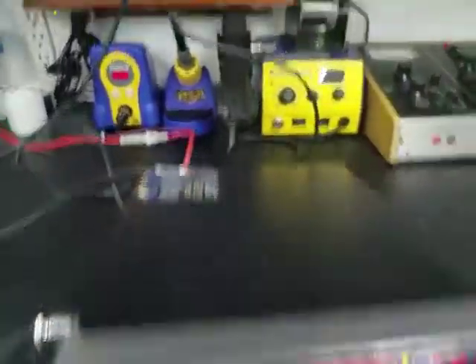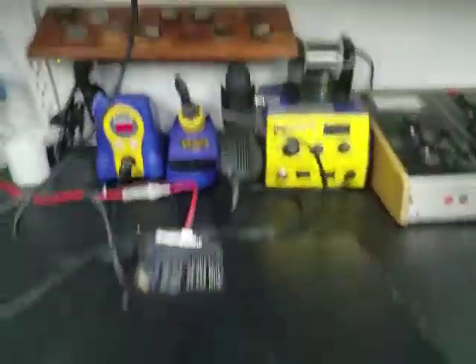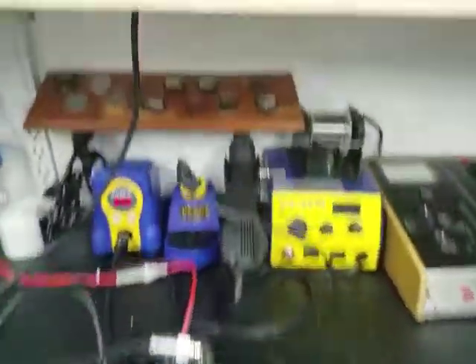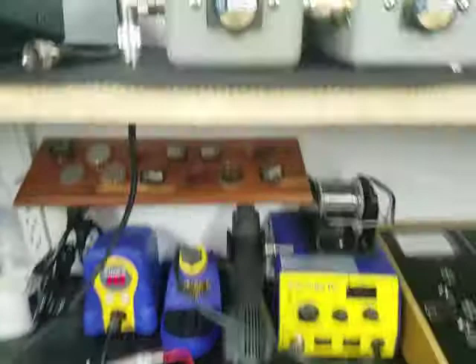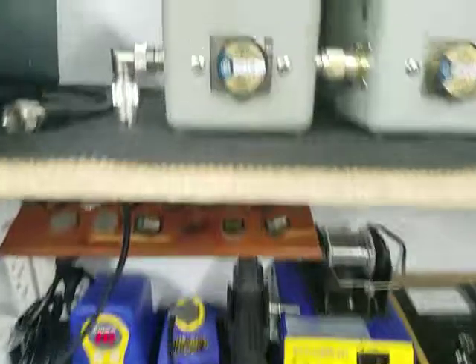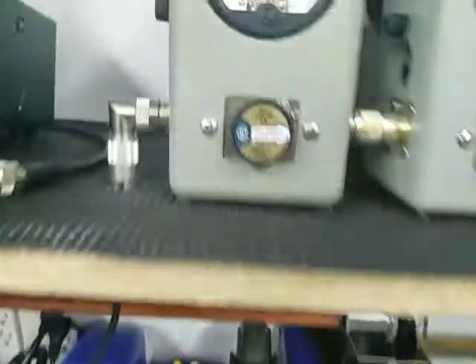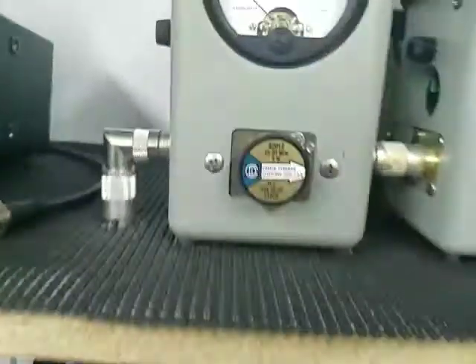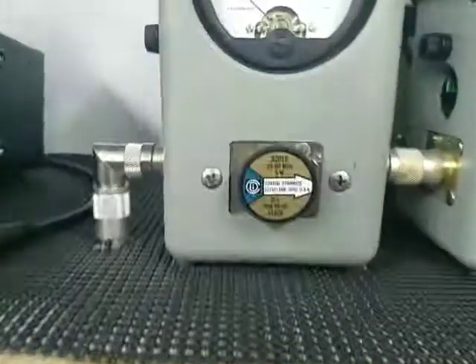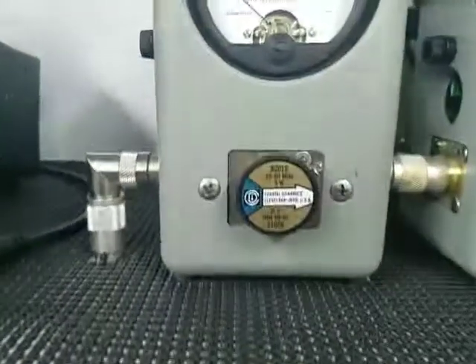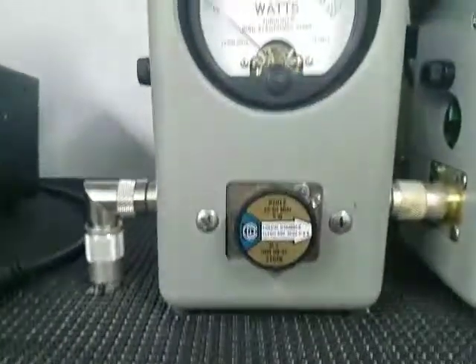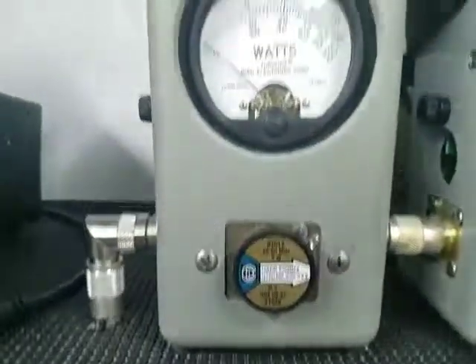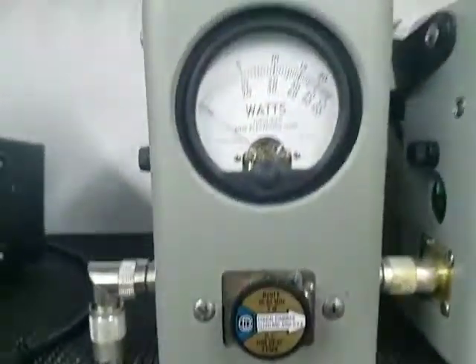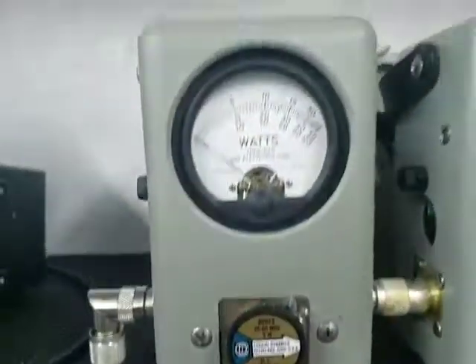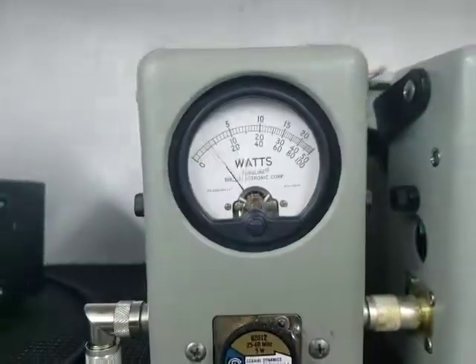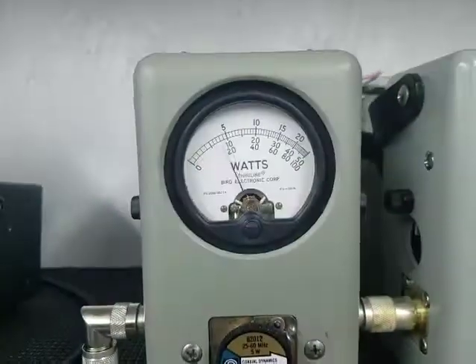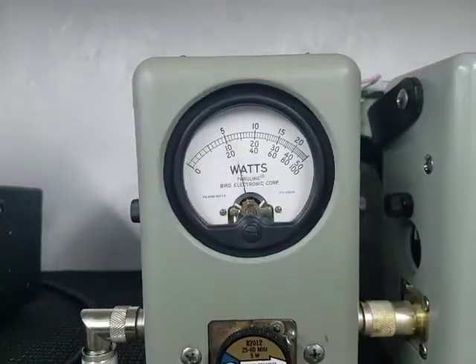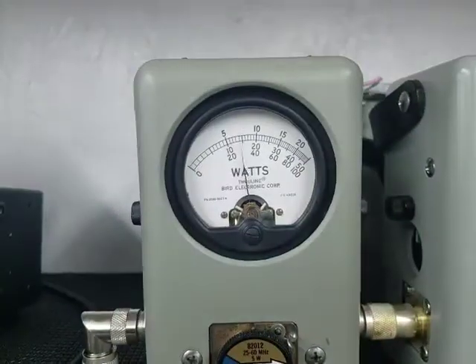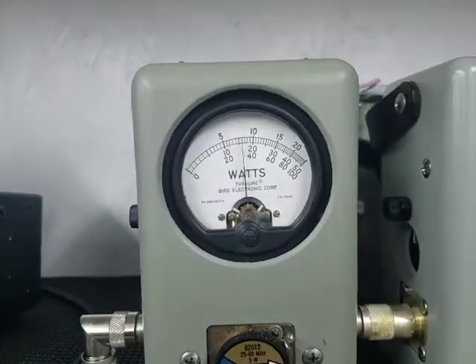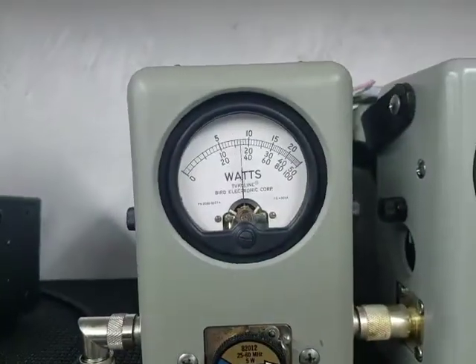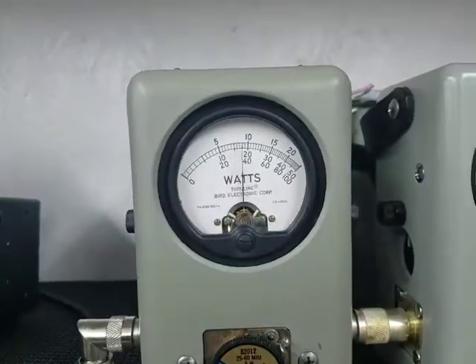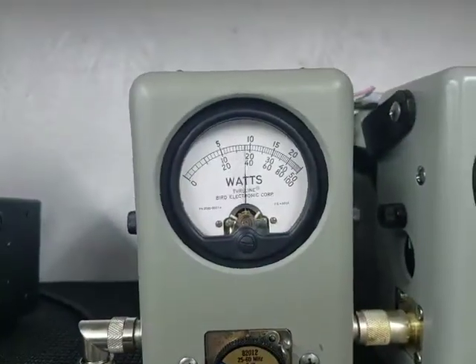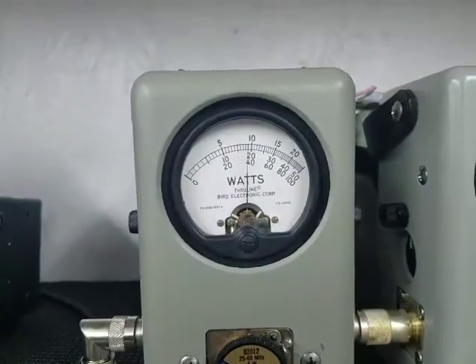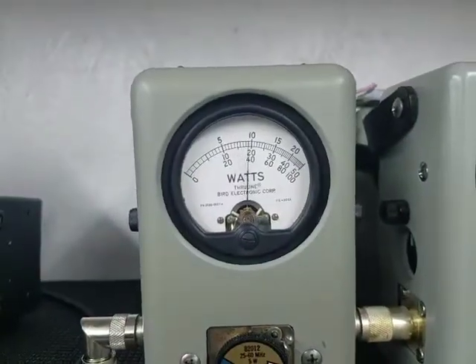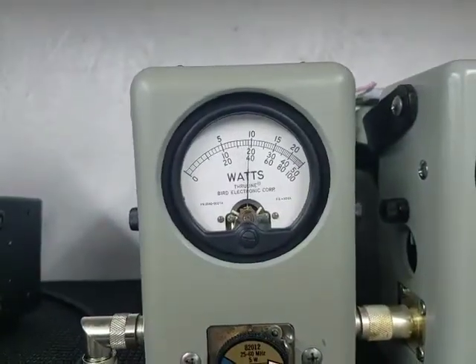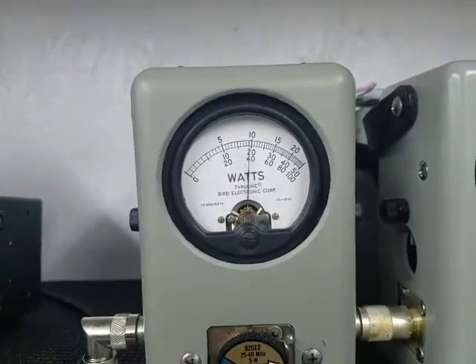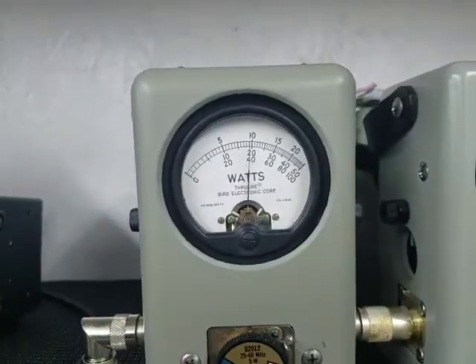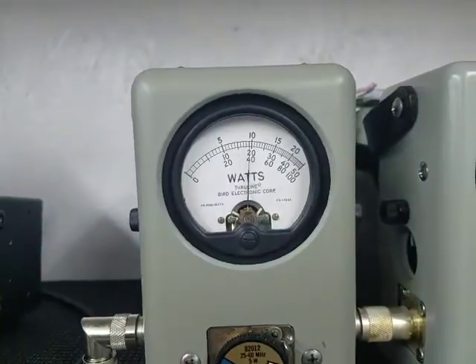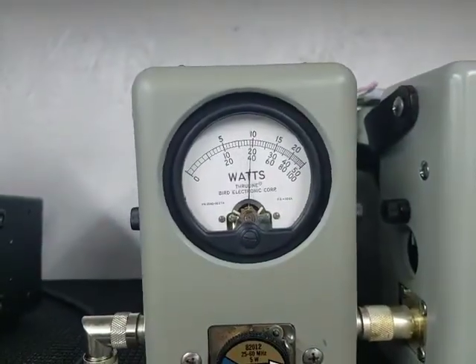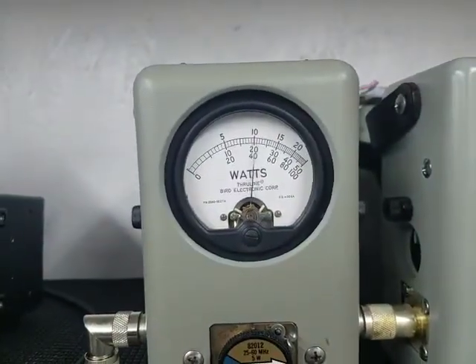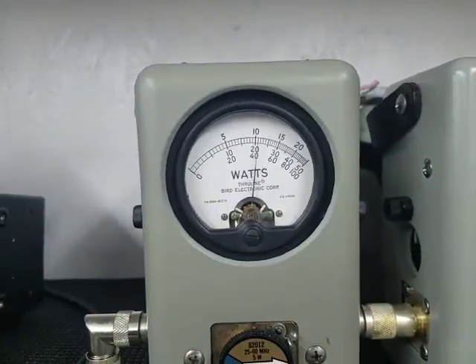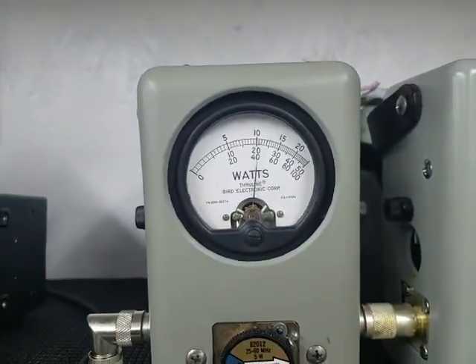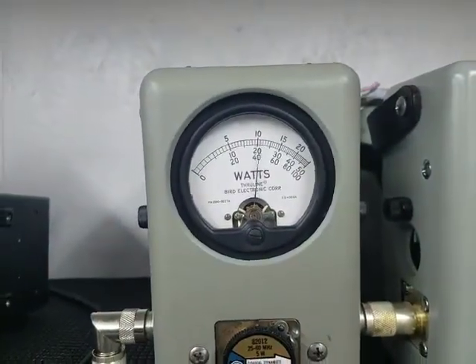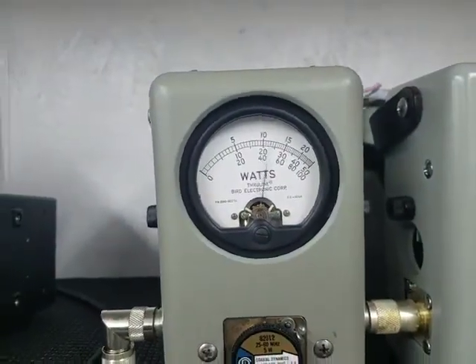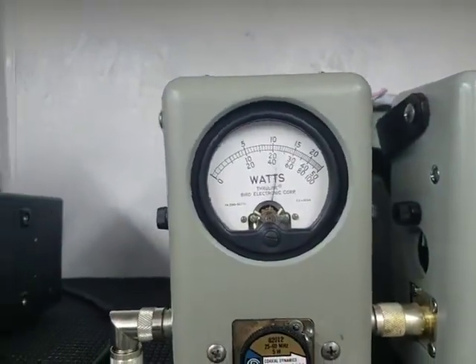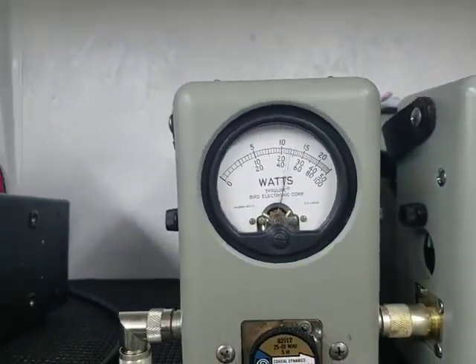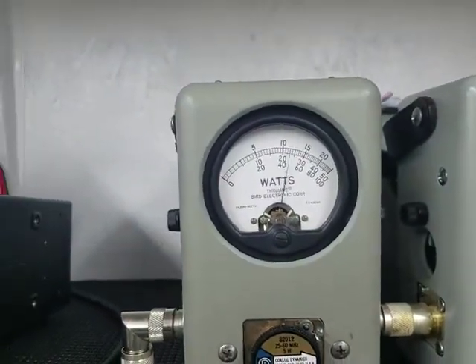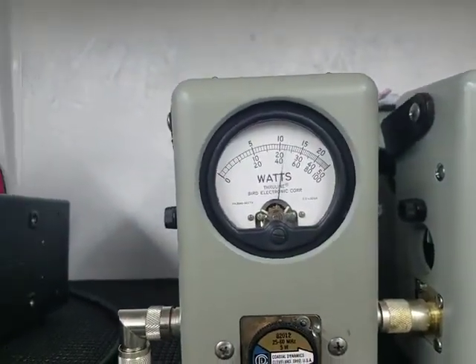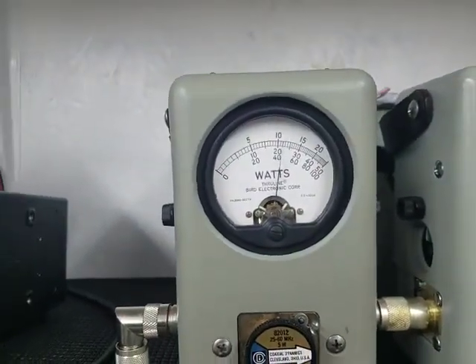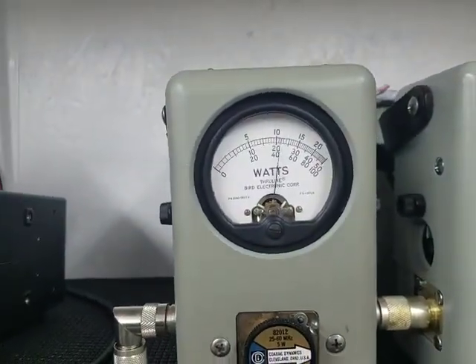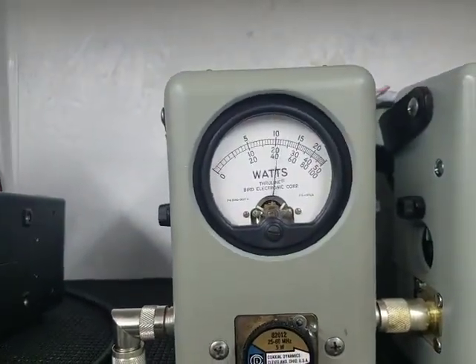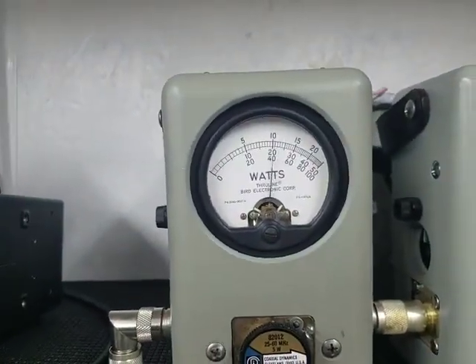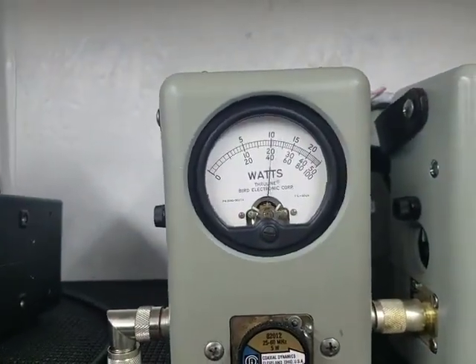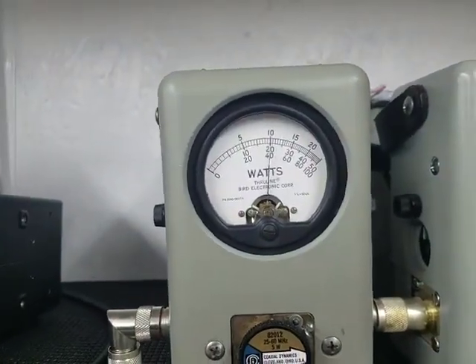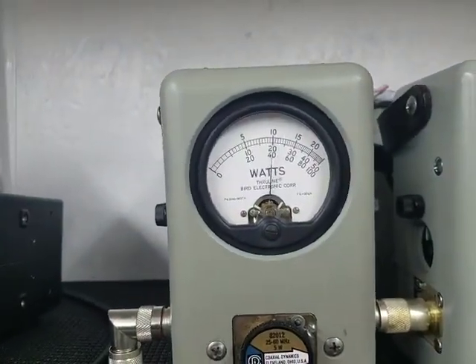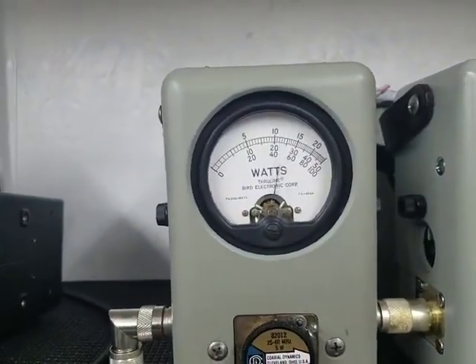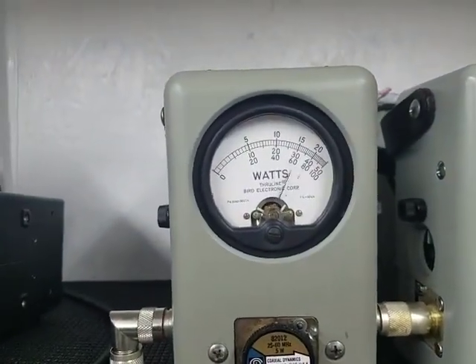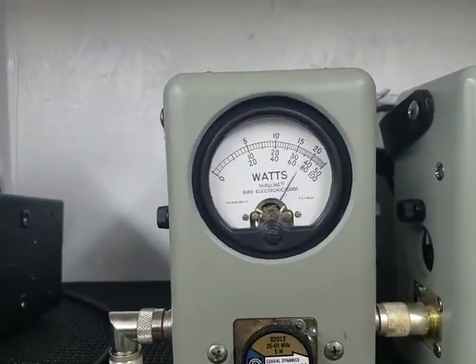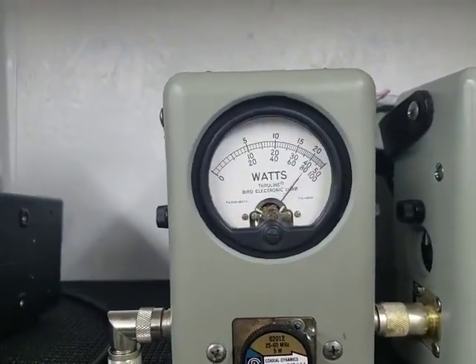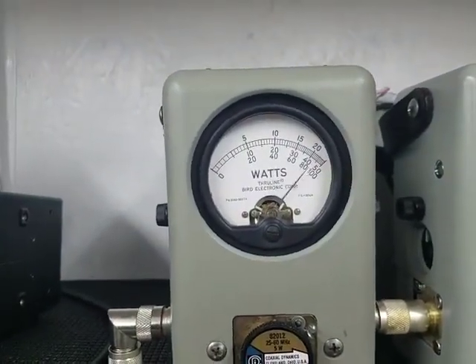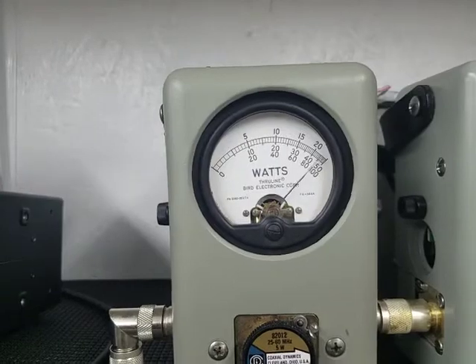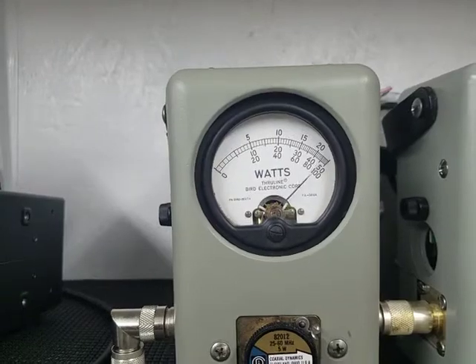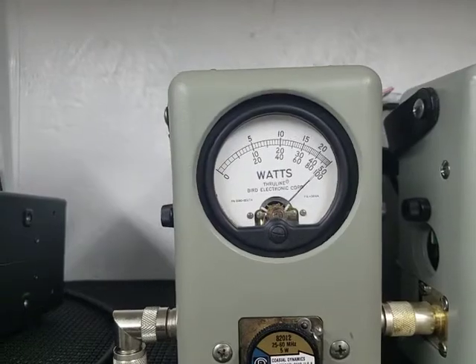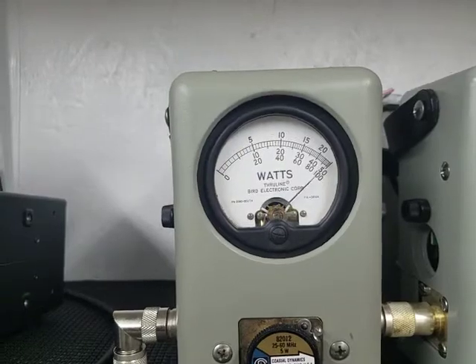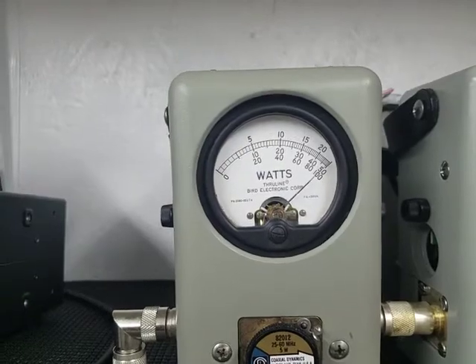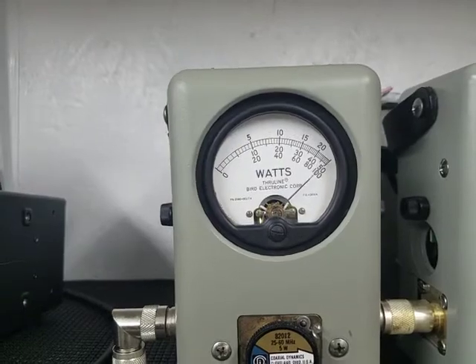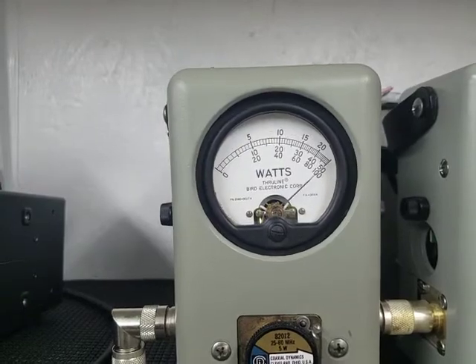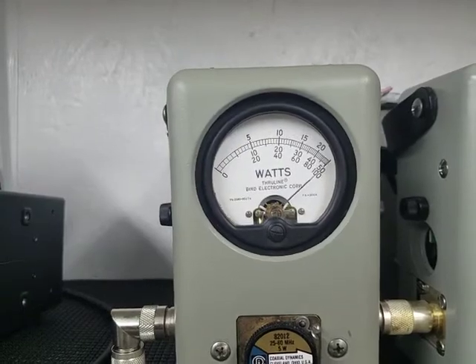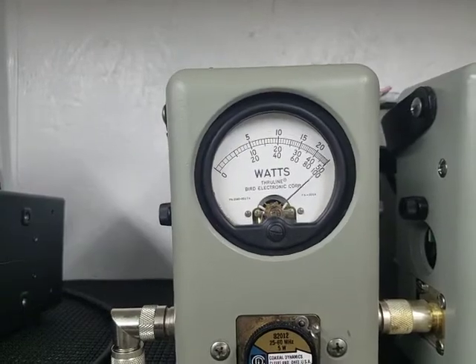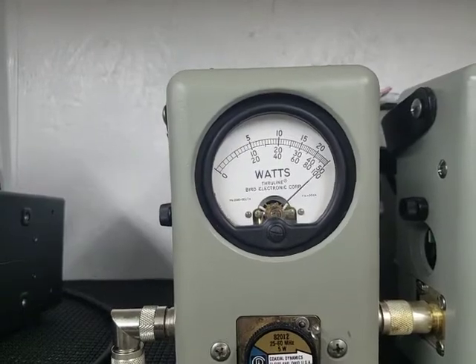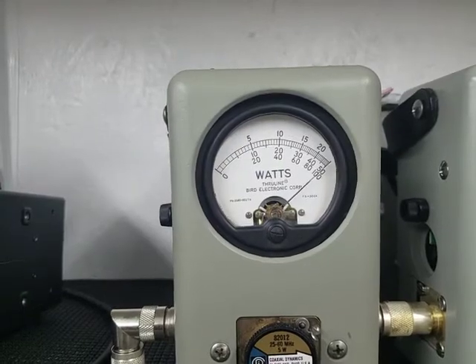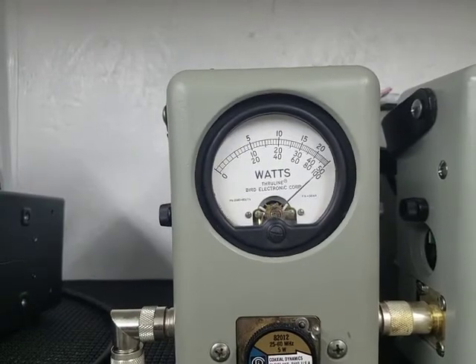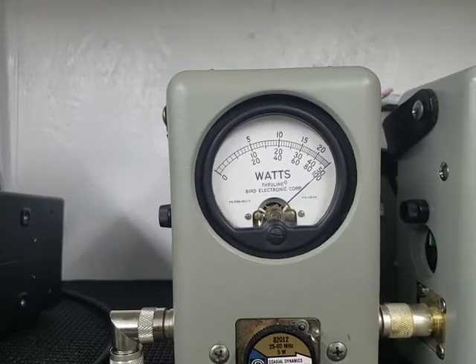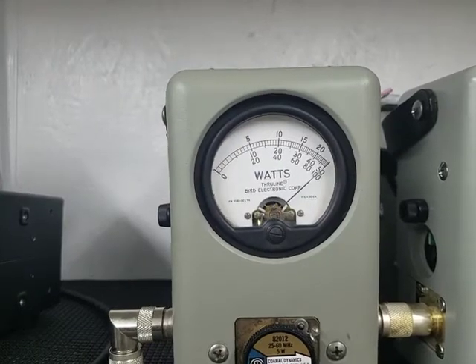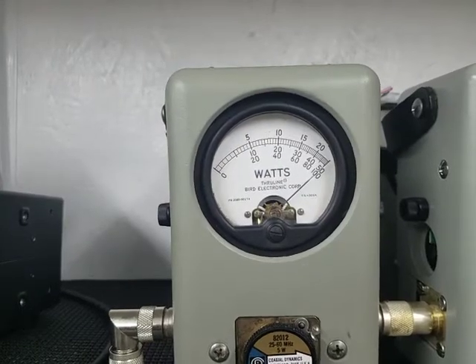All right, power all the way down, 5 watt slug, 2 watts of carrier all the way down, 5 watts on the high side.